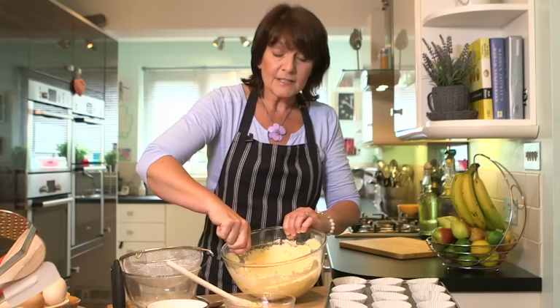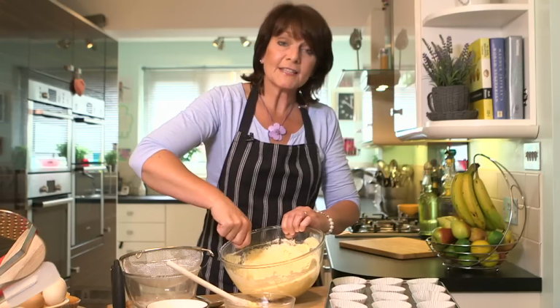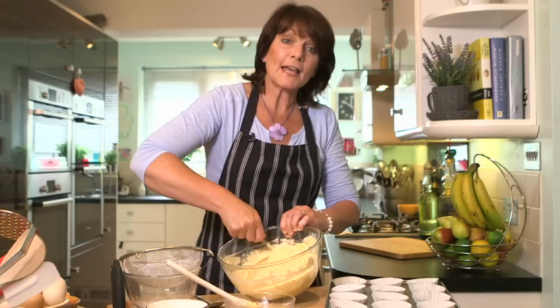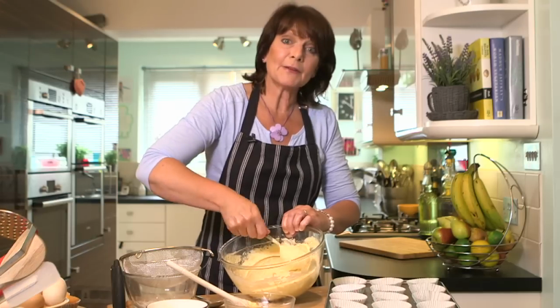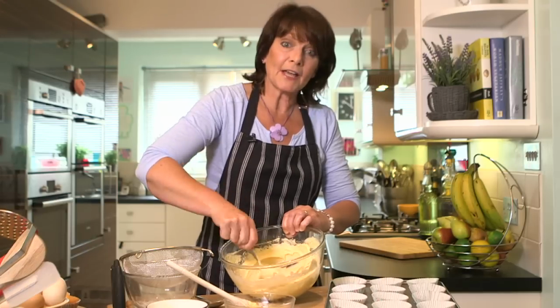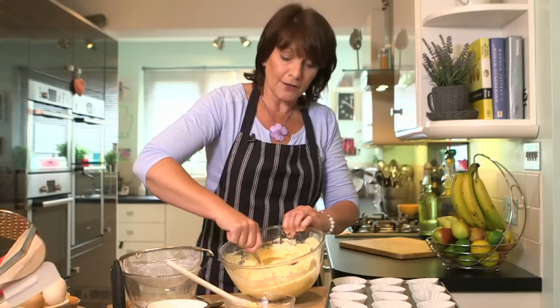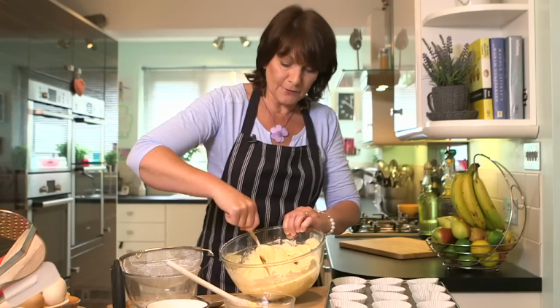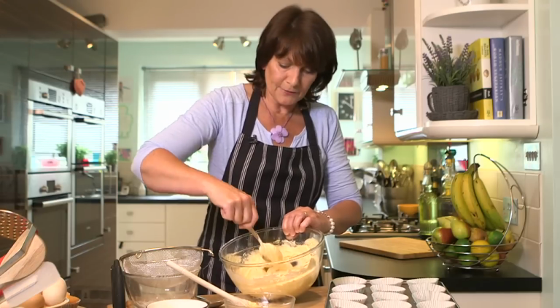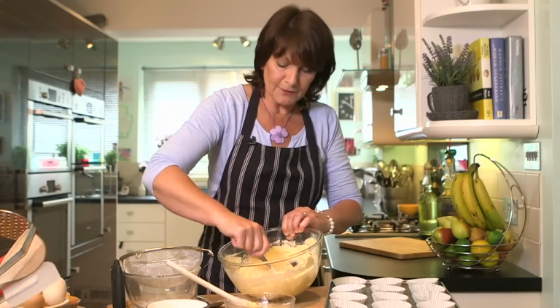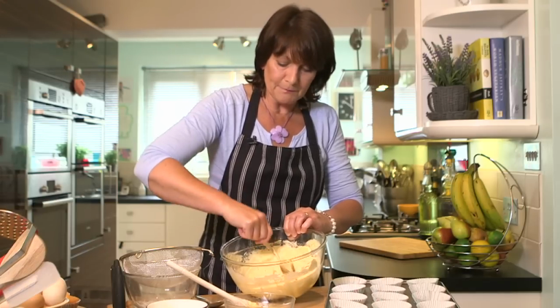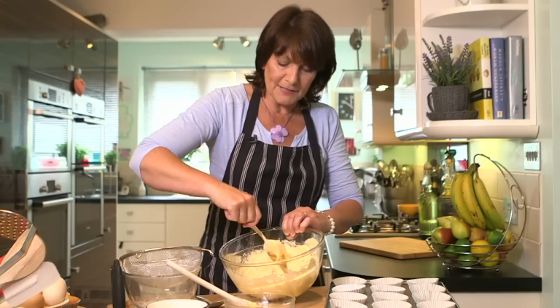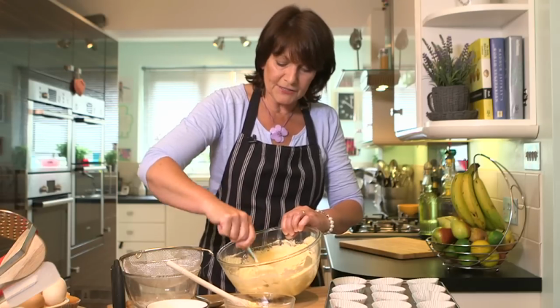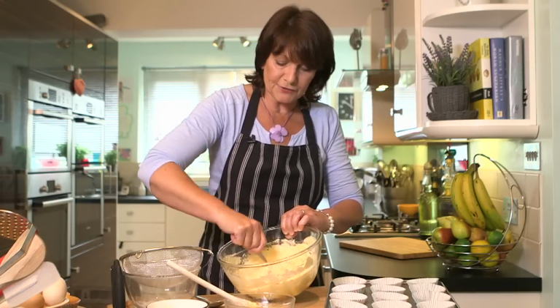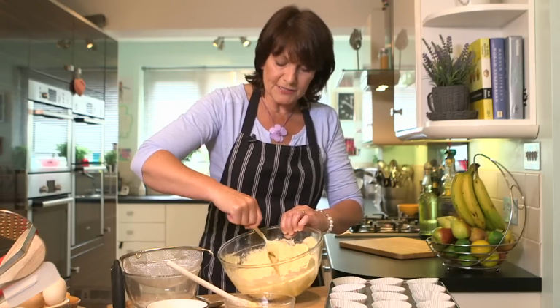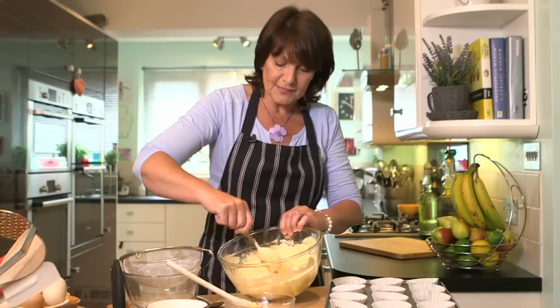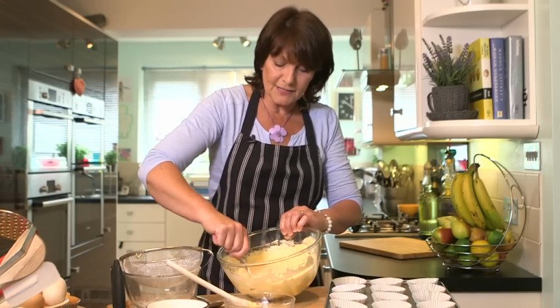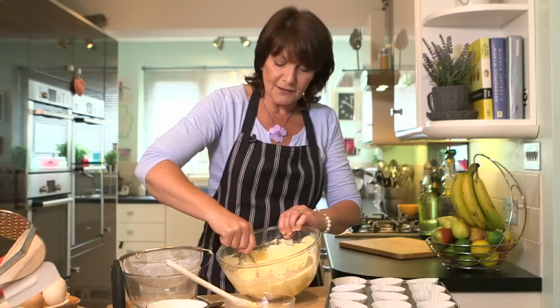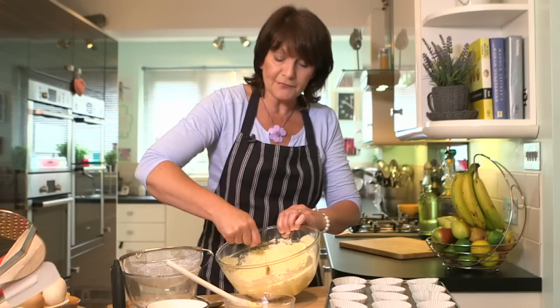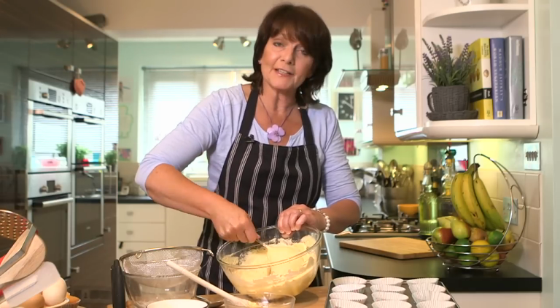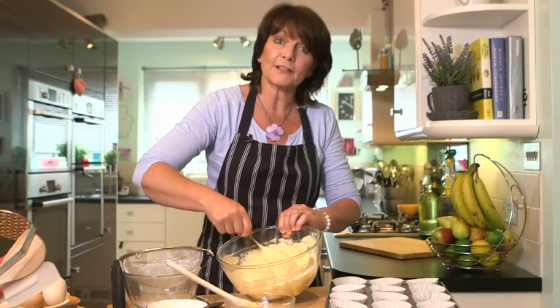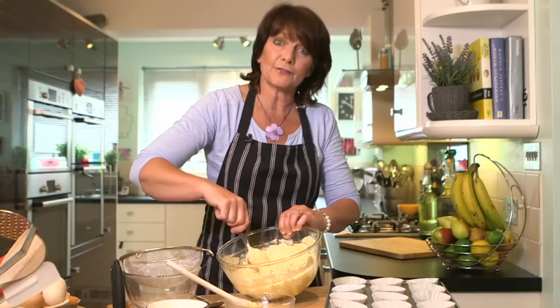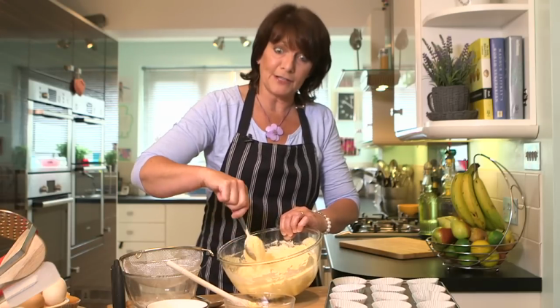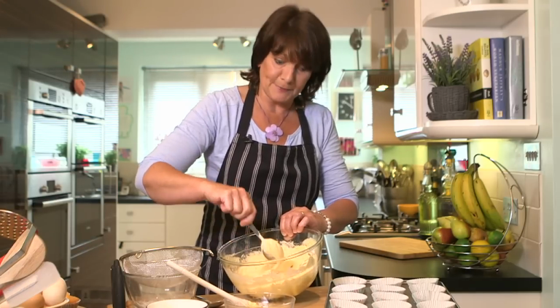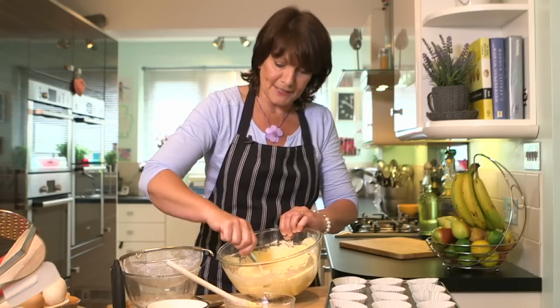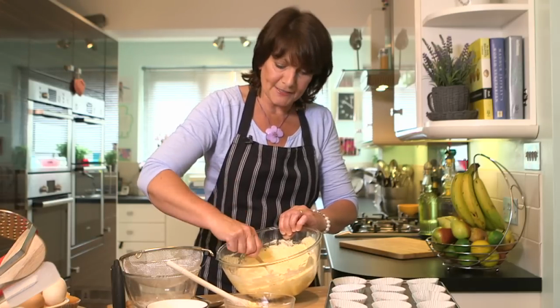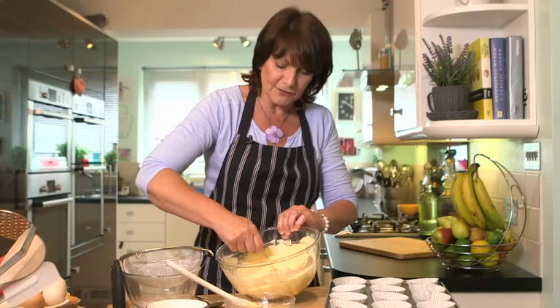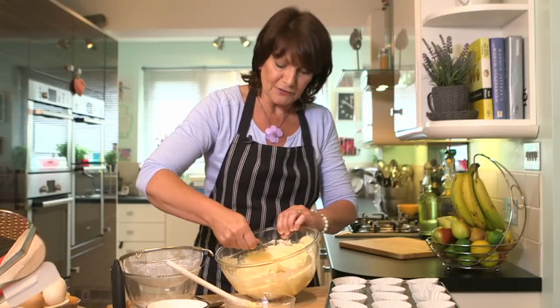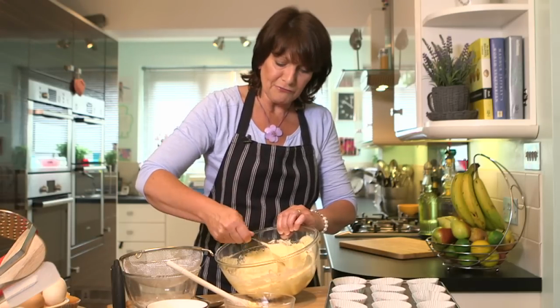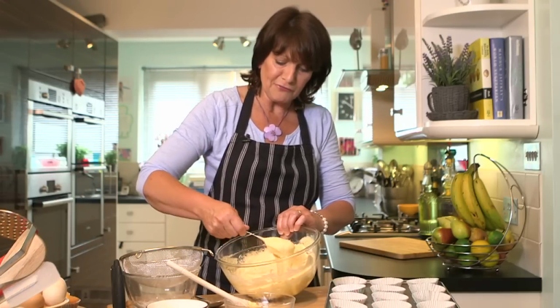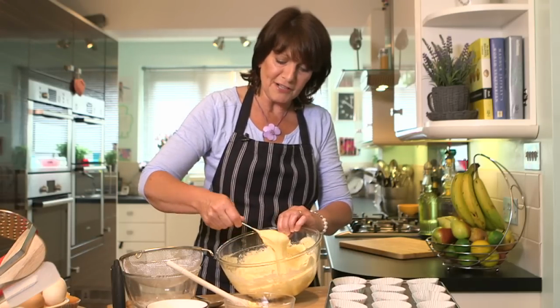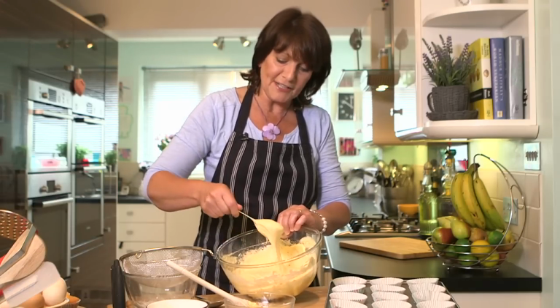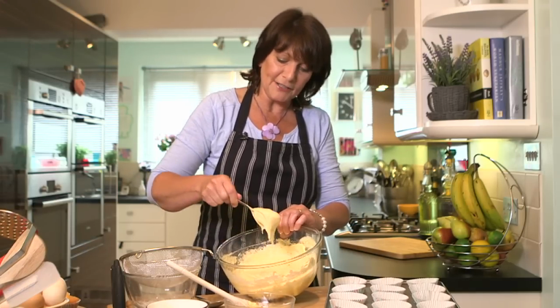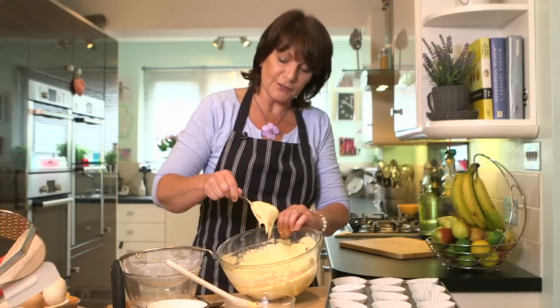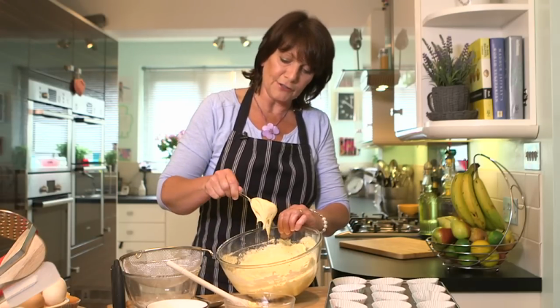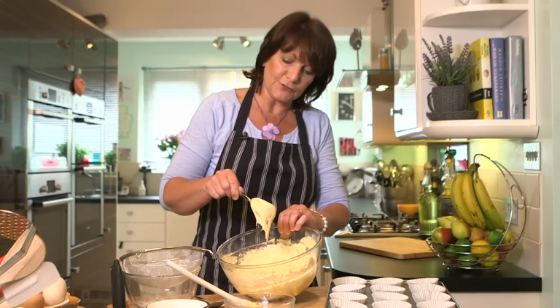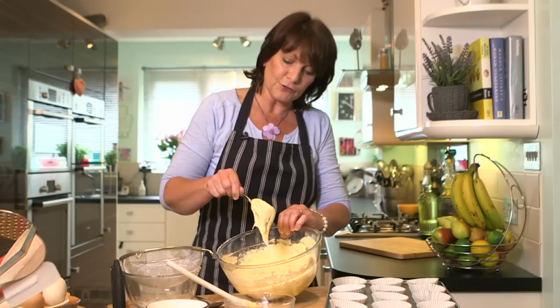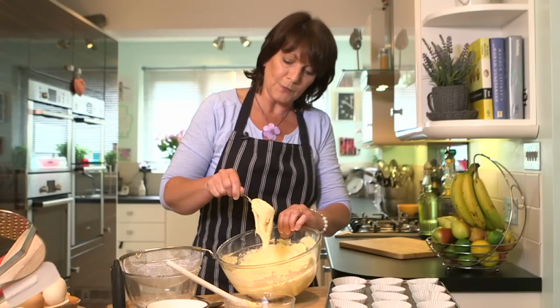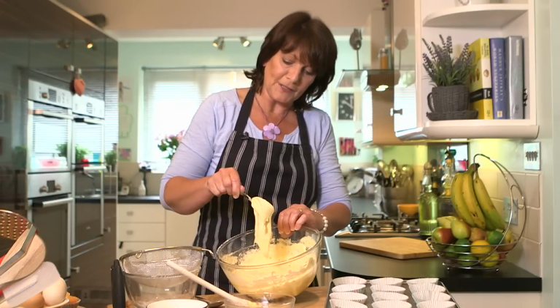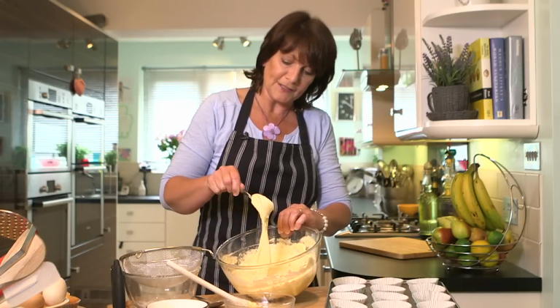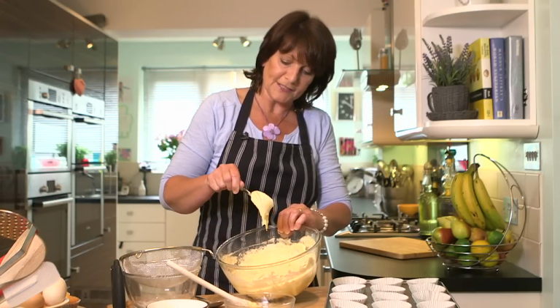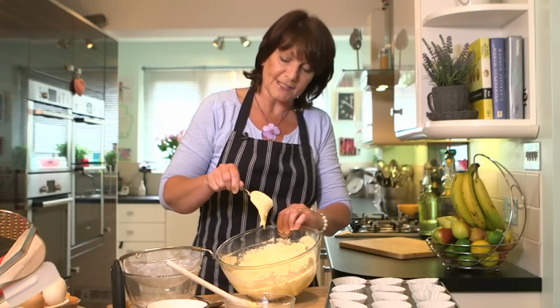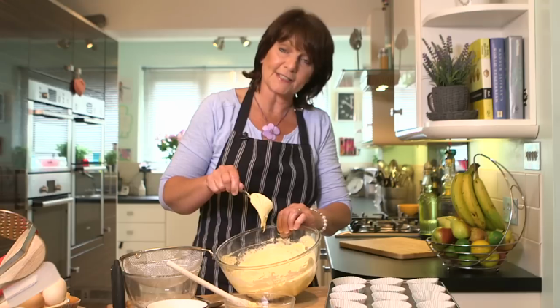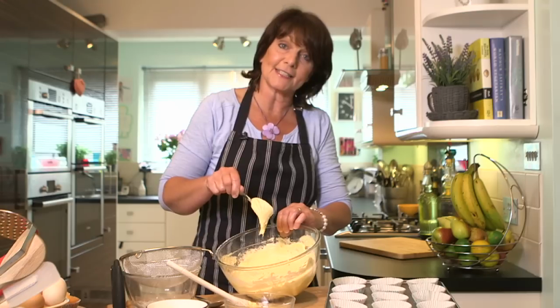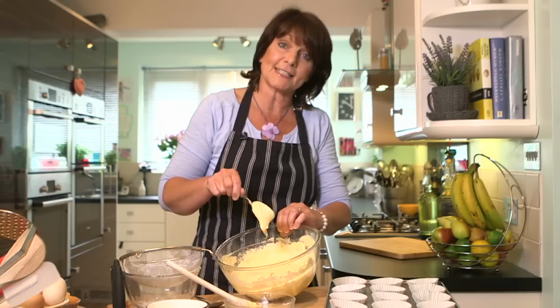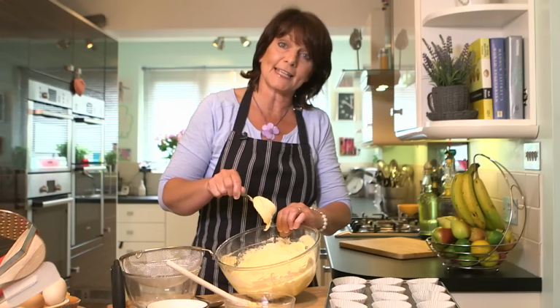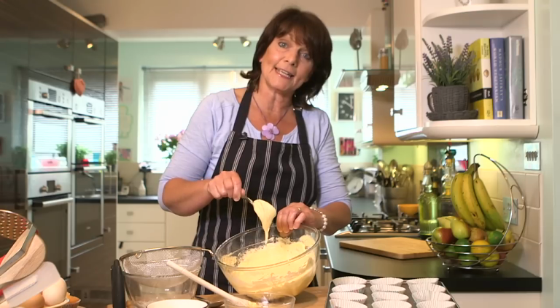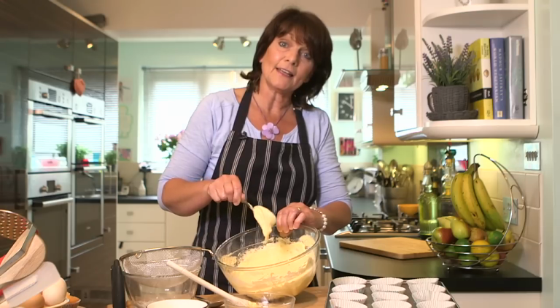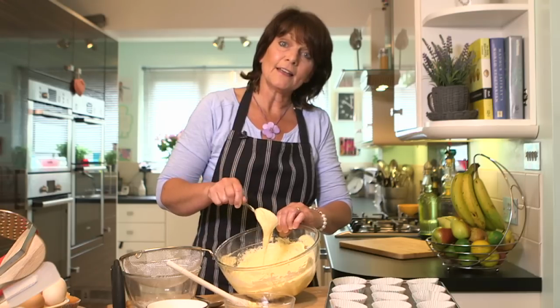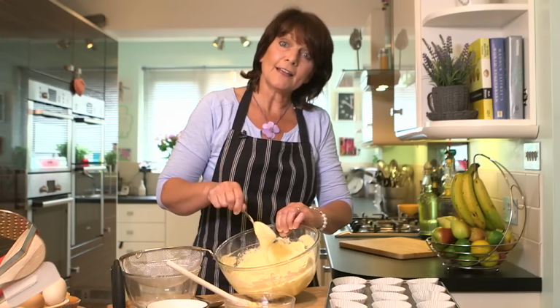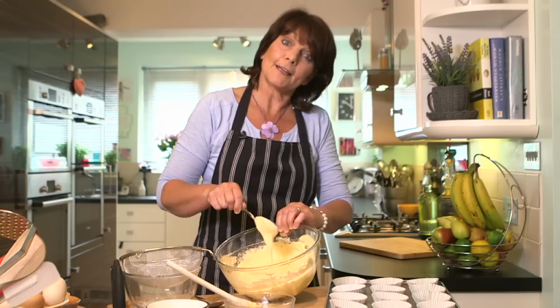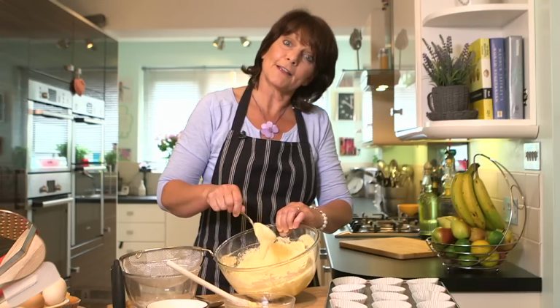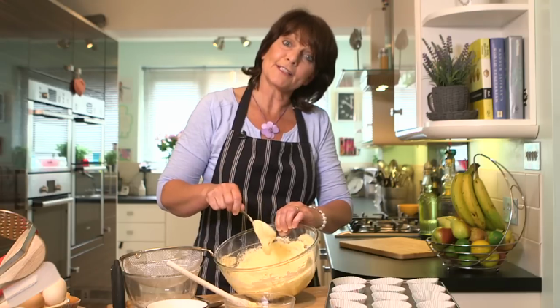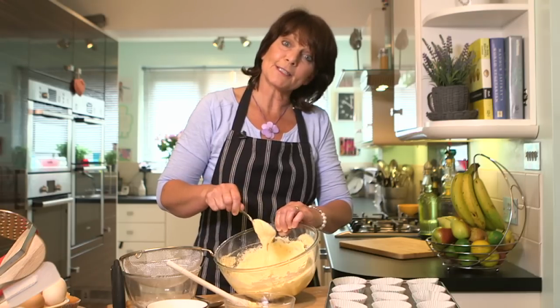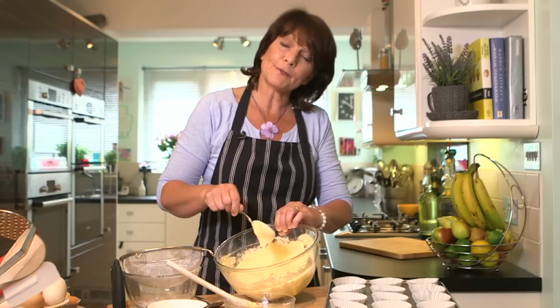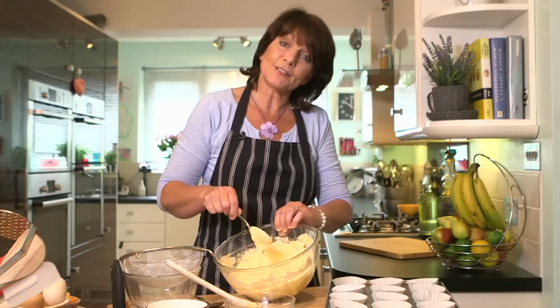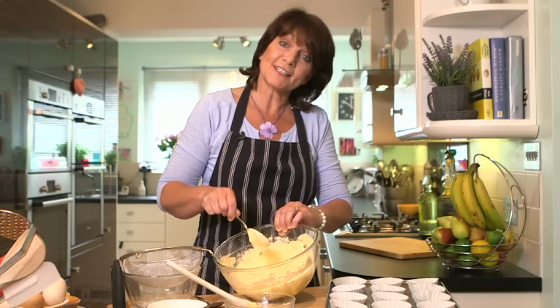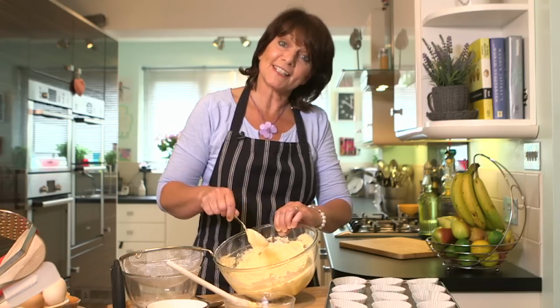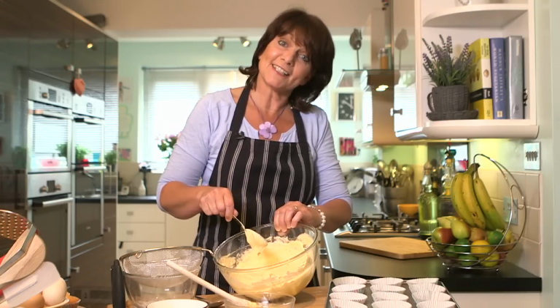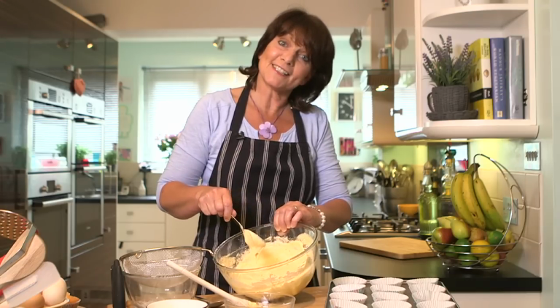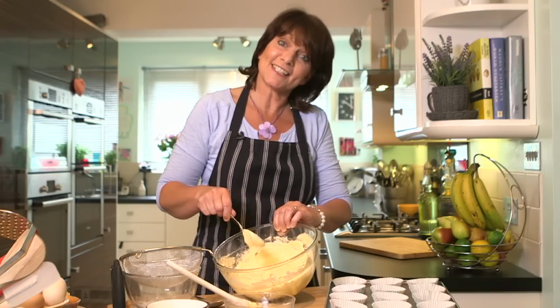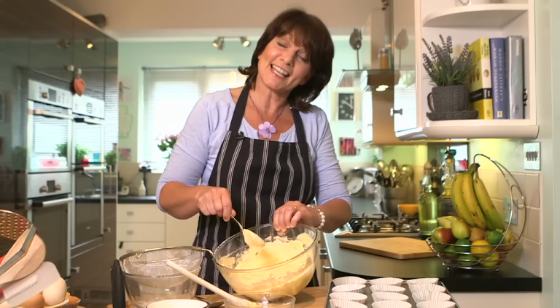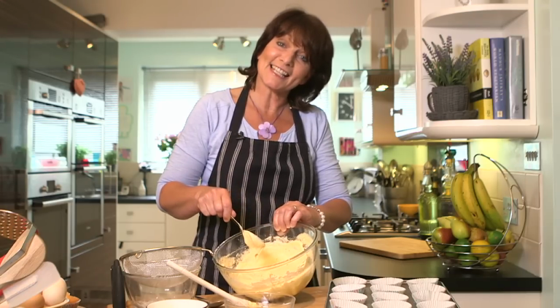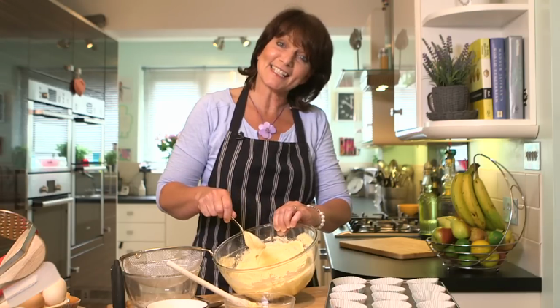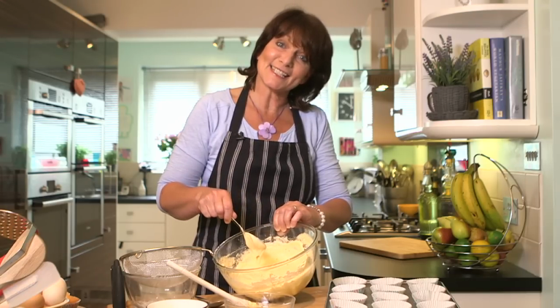So there we go. The mixture is lovely and creamy. It's got a really good drop in consistency. I'm going to spoon it into the cases.